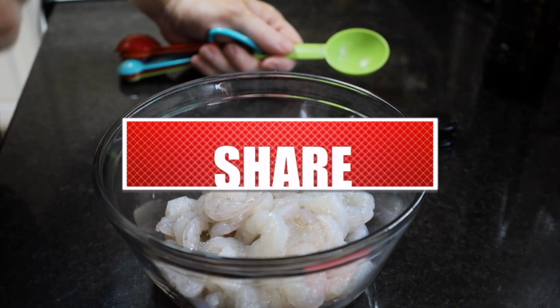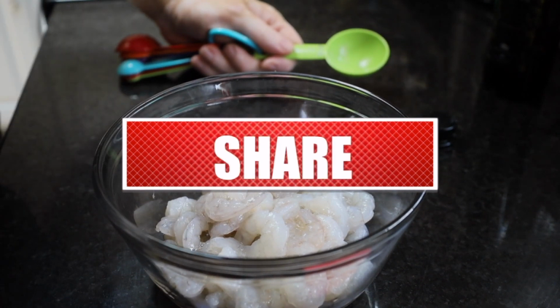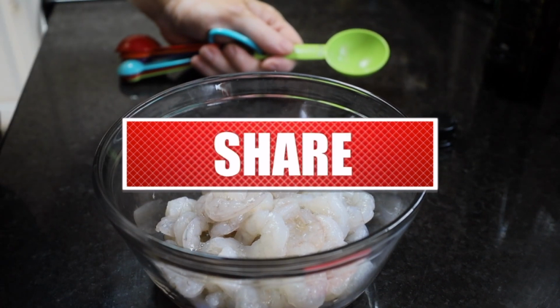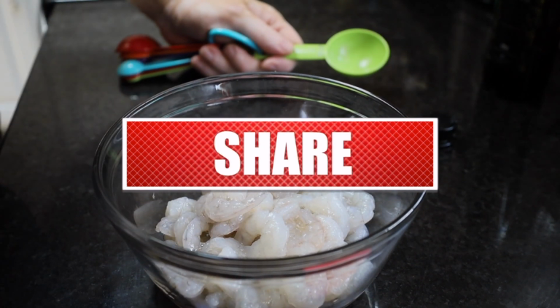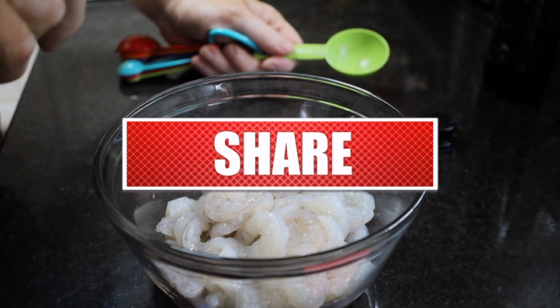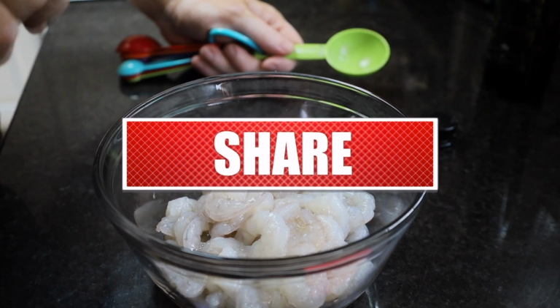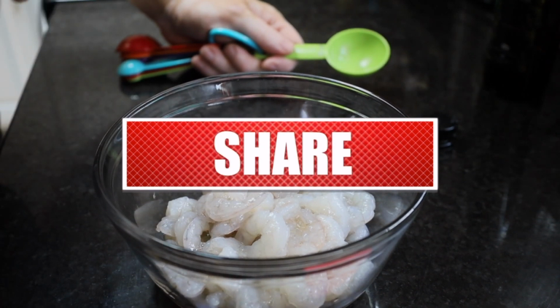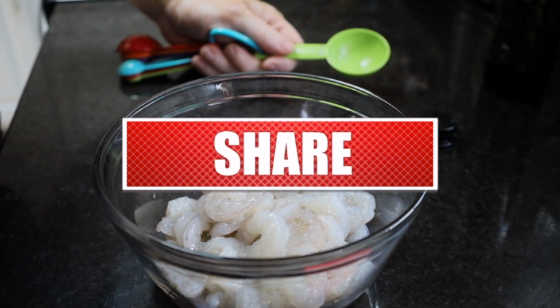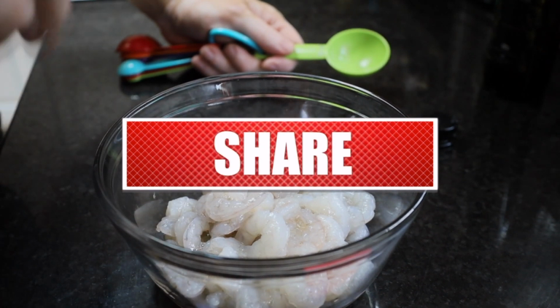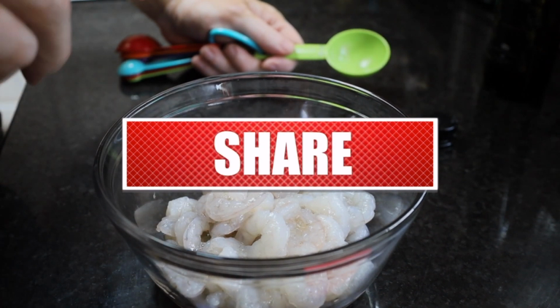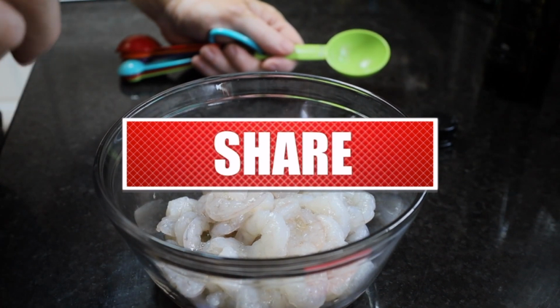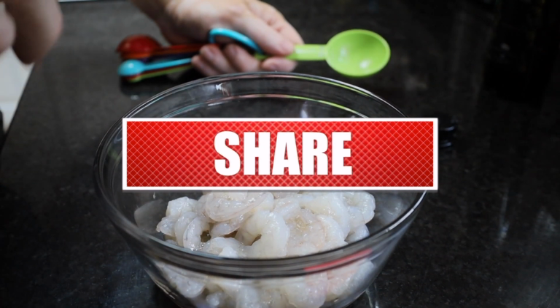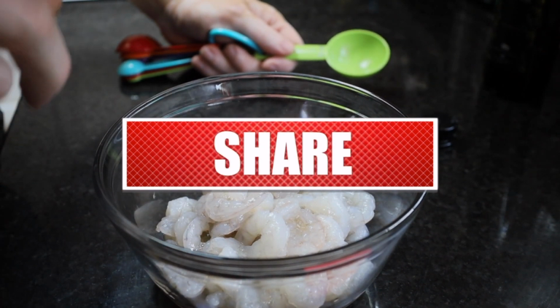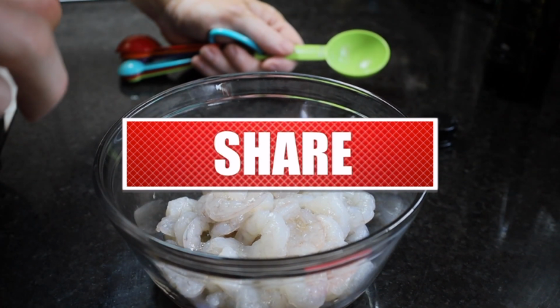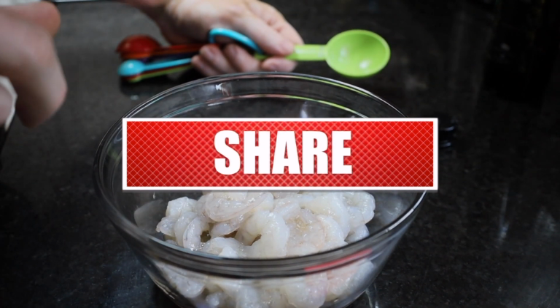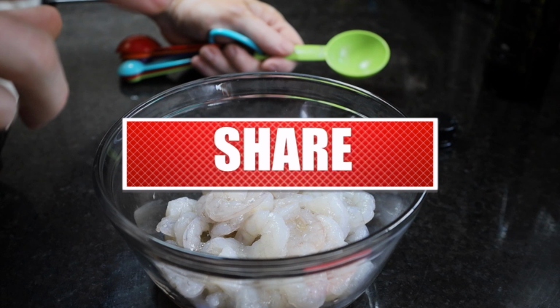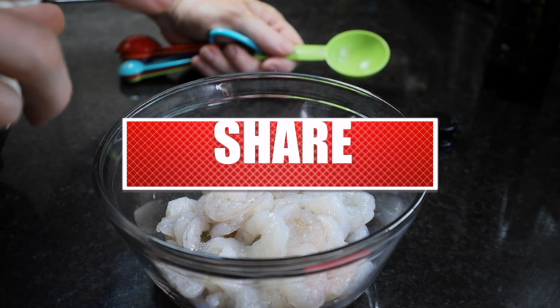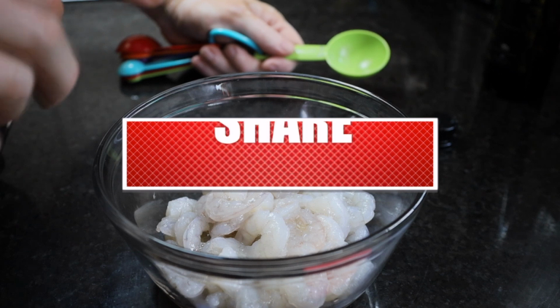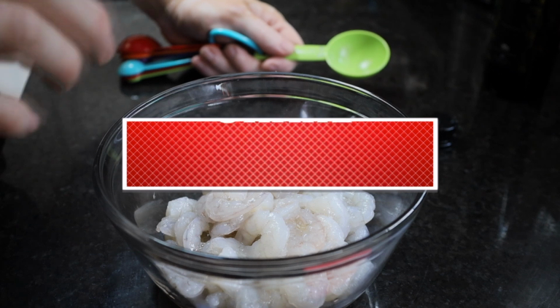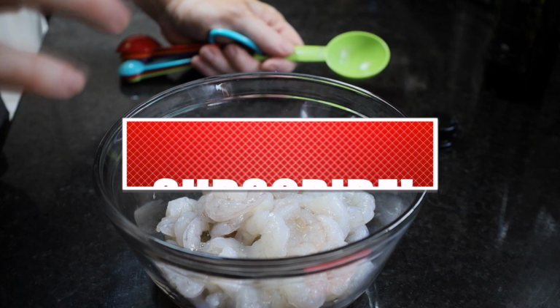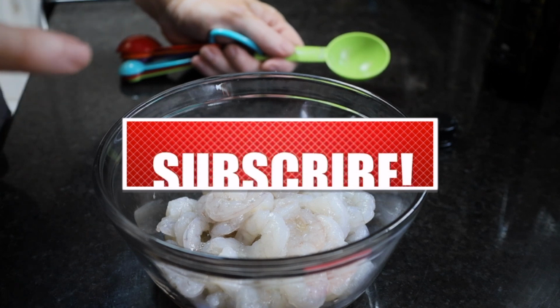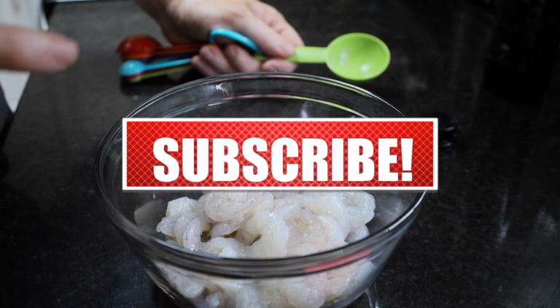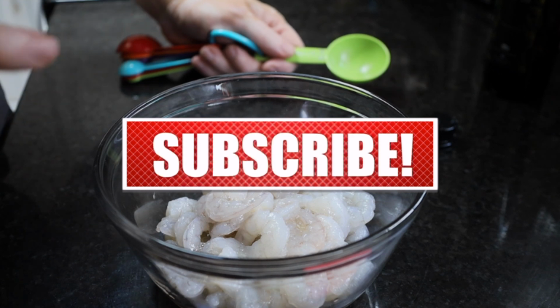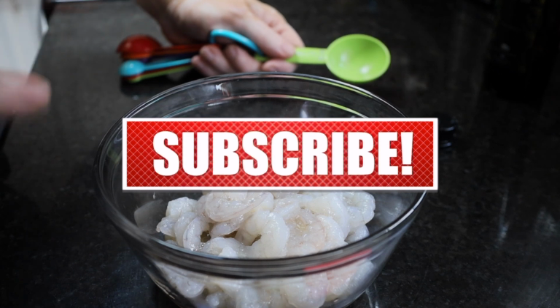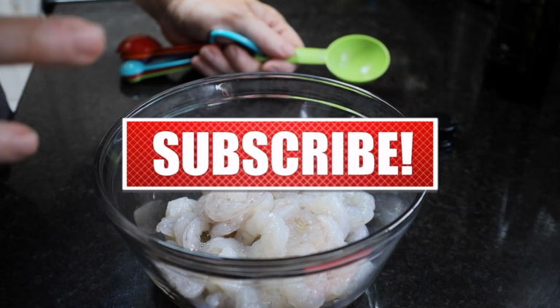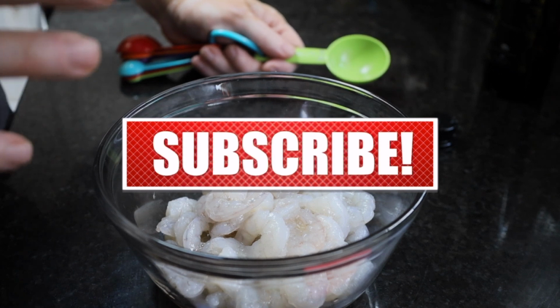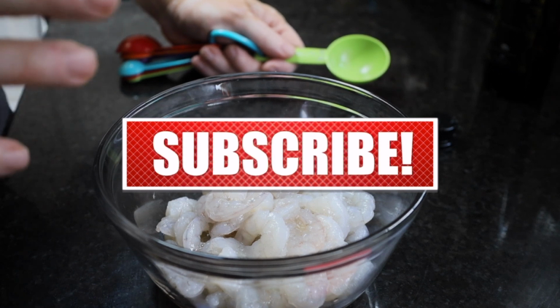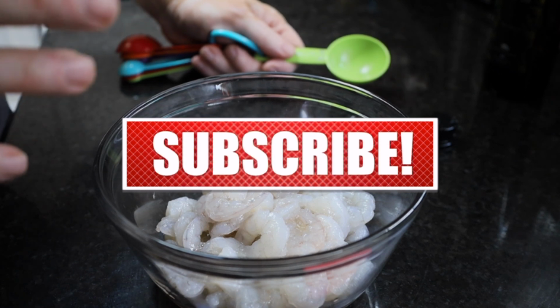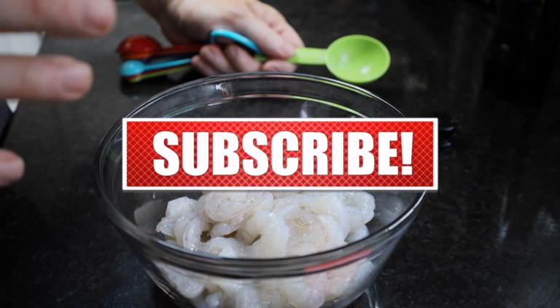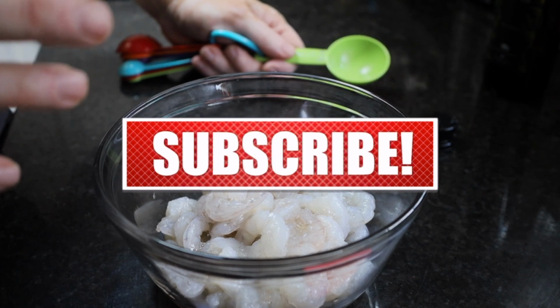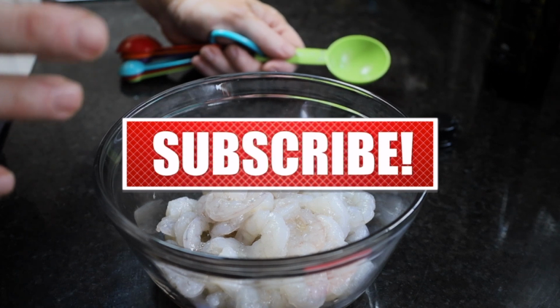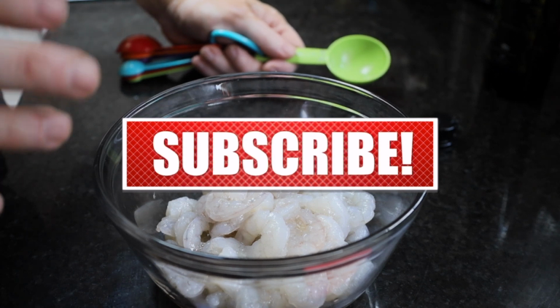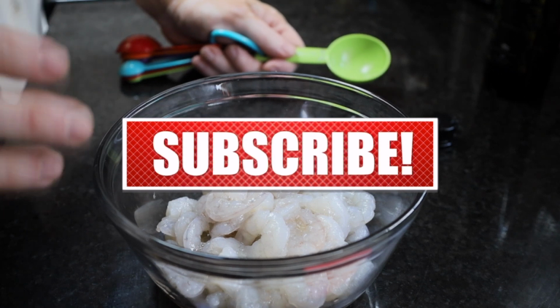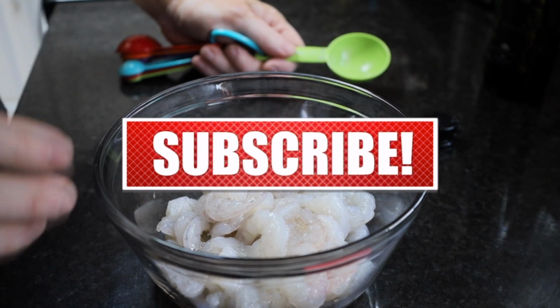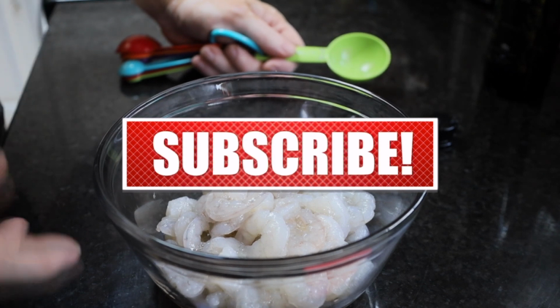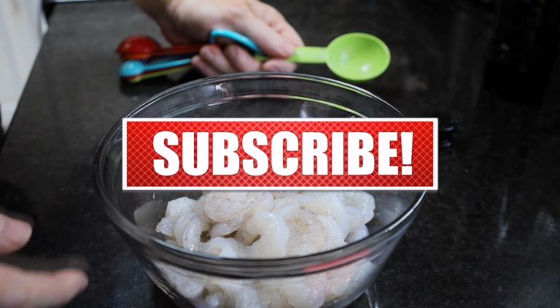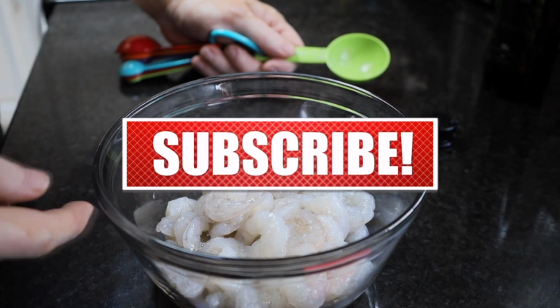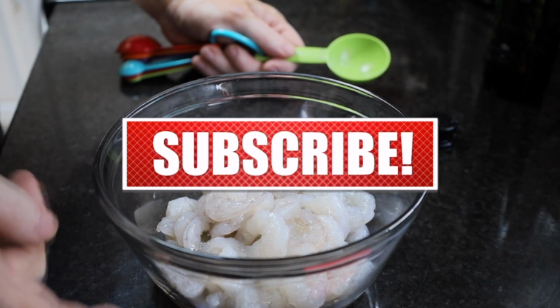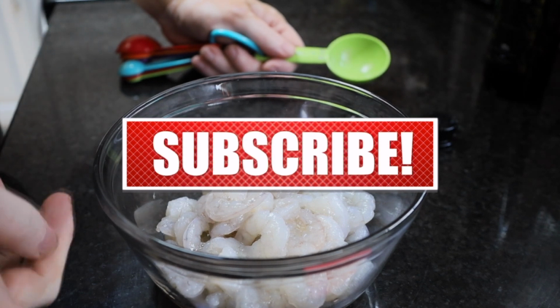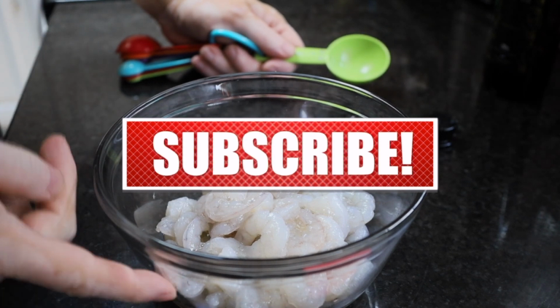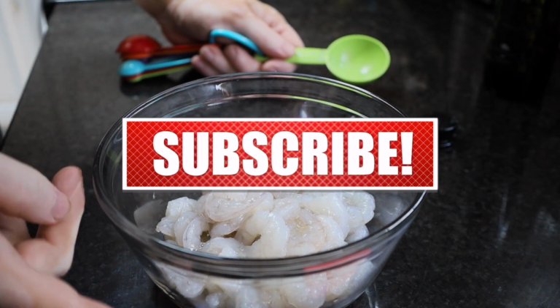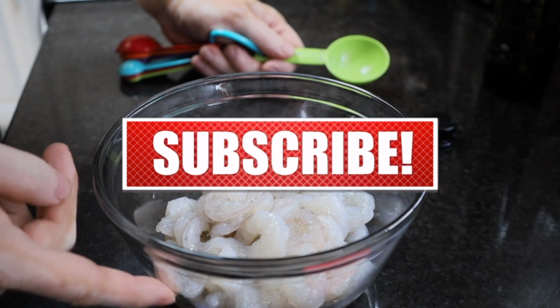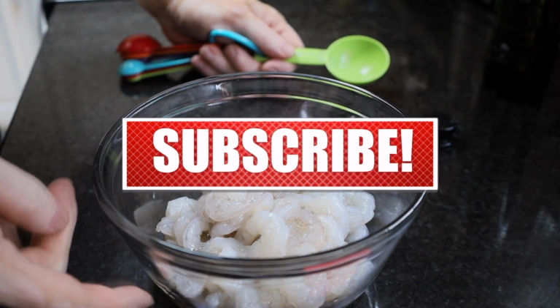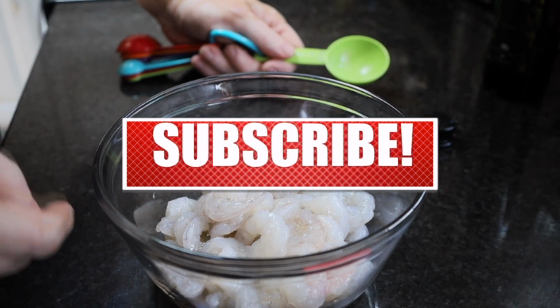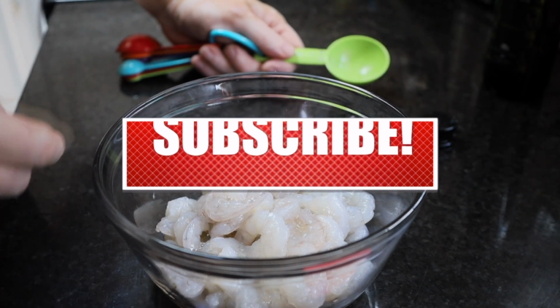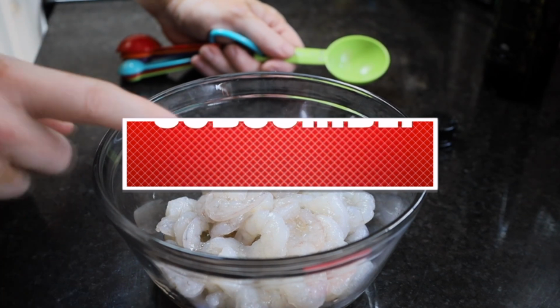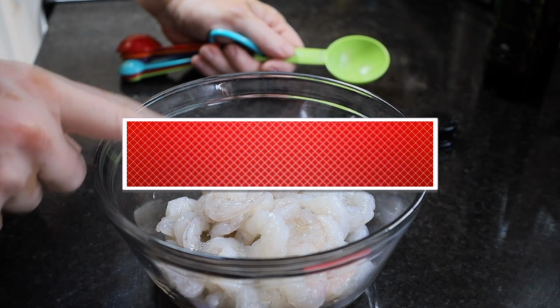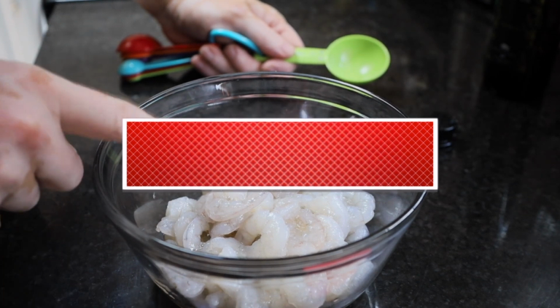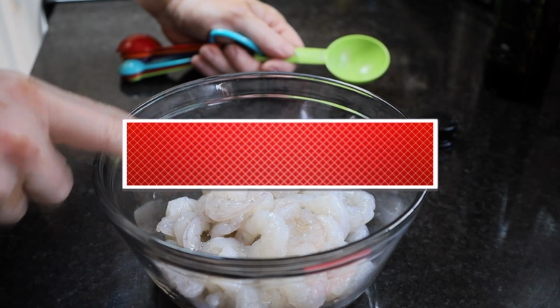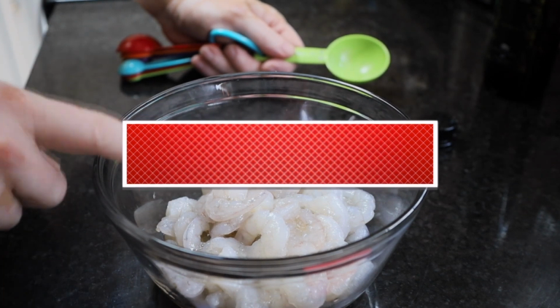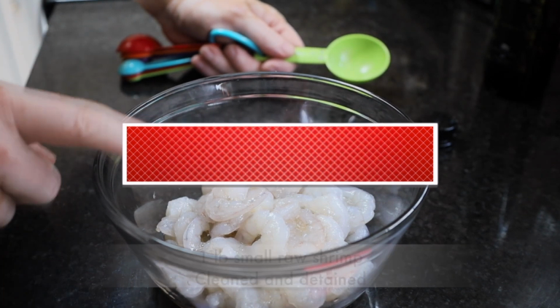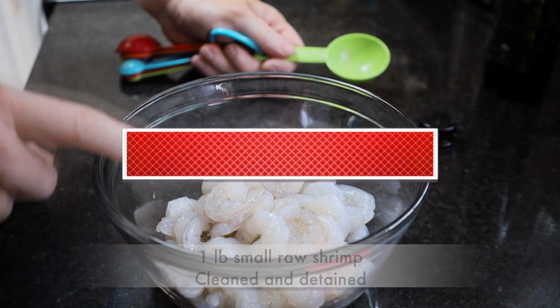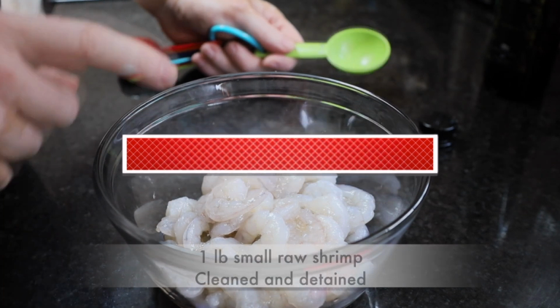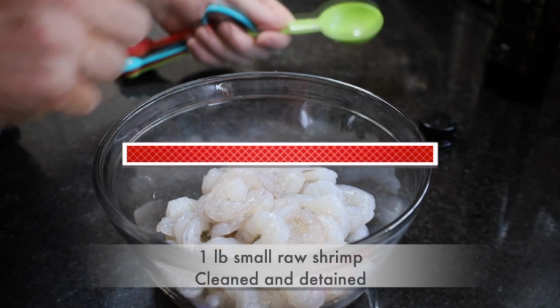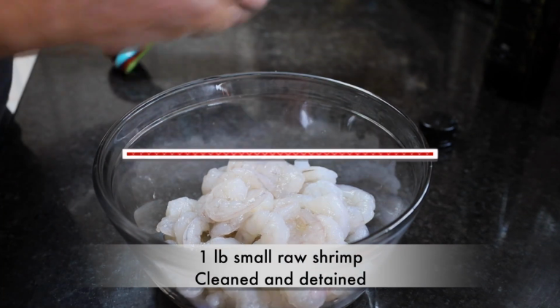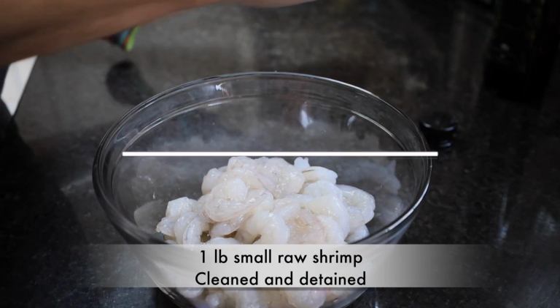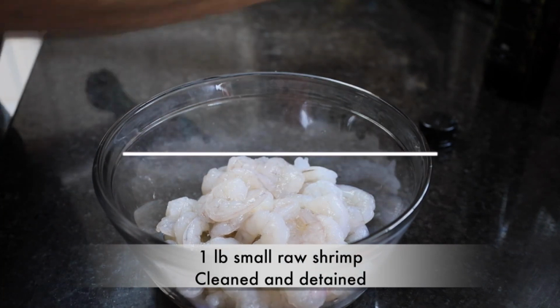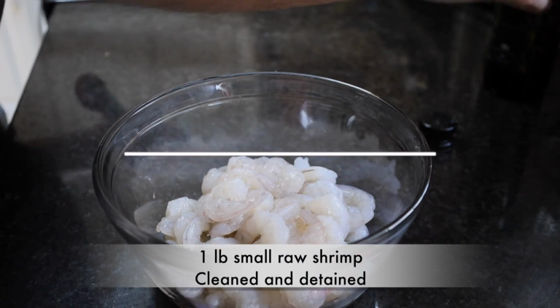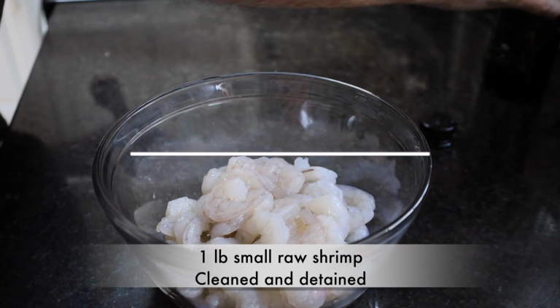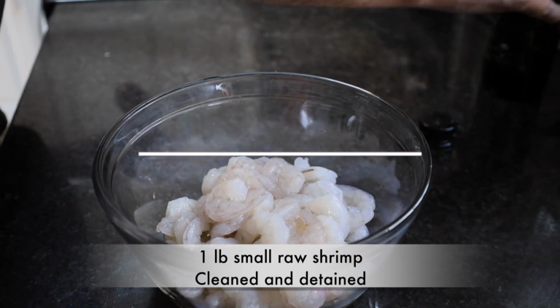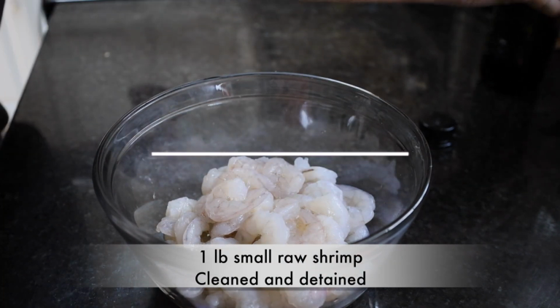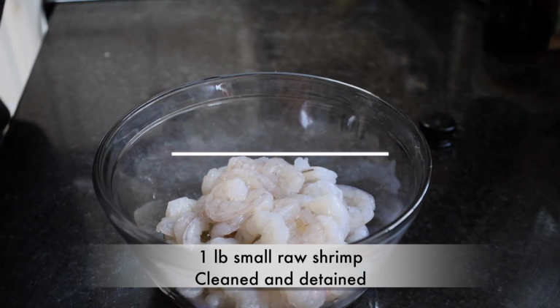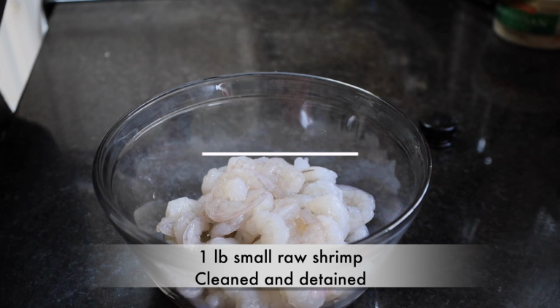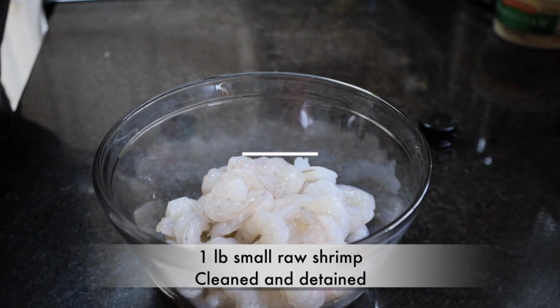You can use small, medium, or extra-large shrimp. It's just going to vary your cooking time in the oven a little bit. We got some small shrimp here — about one pound.